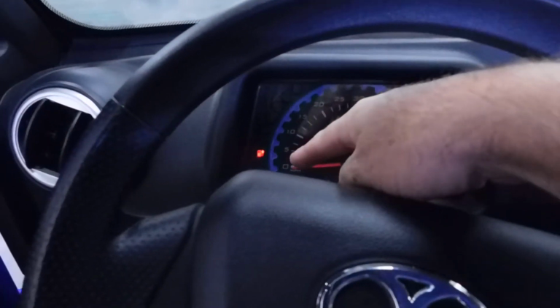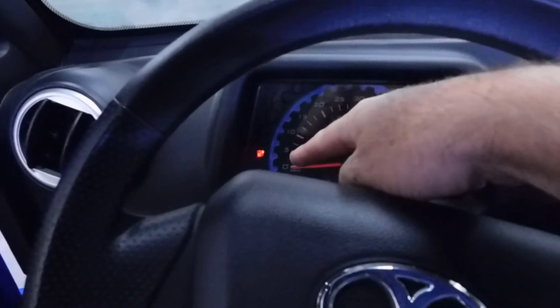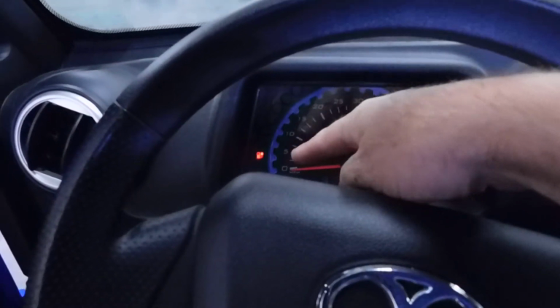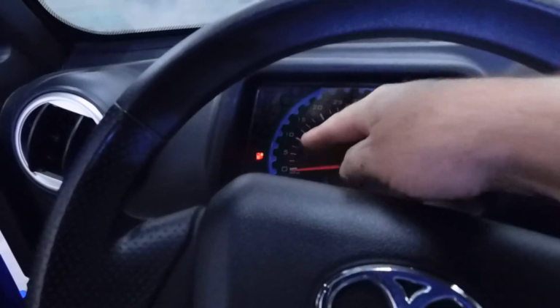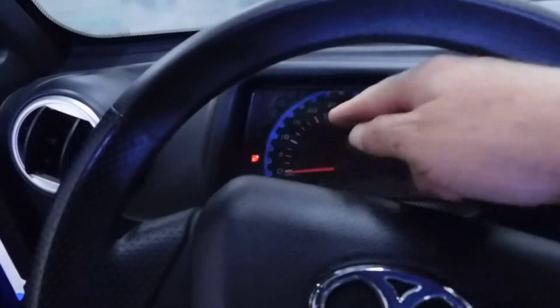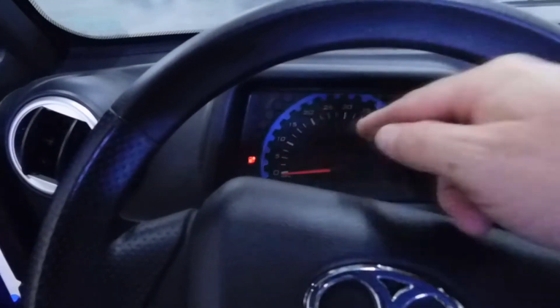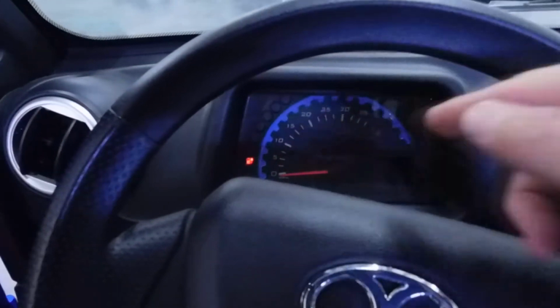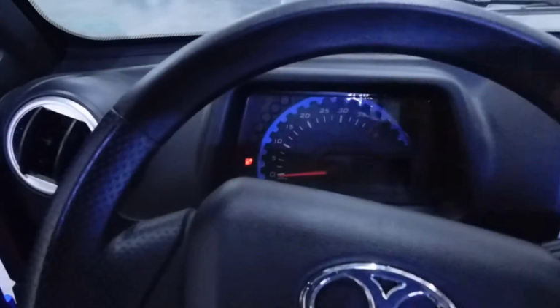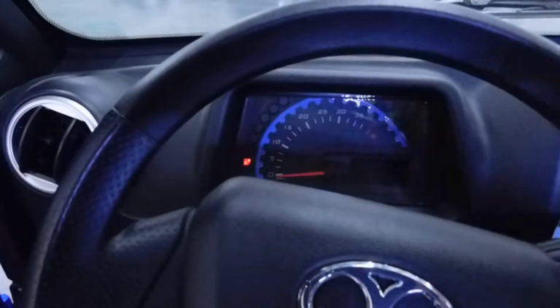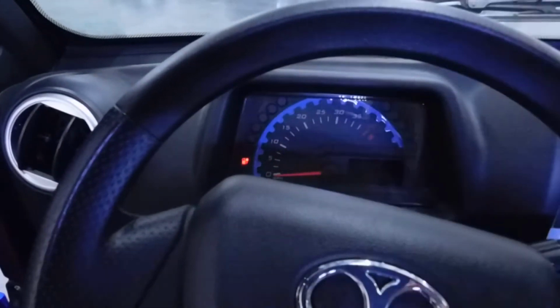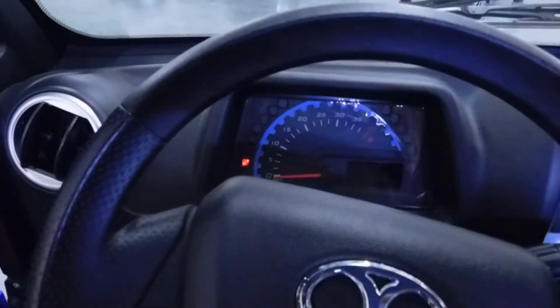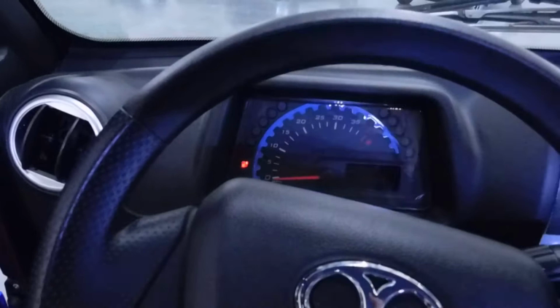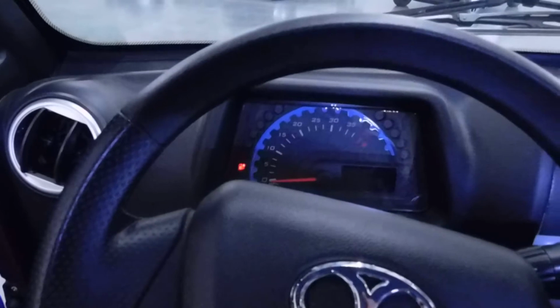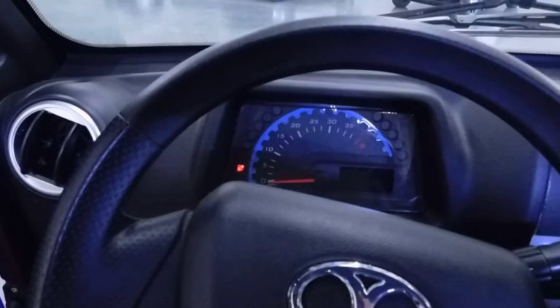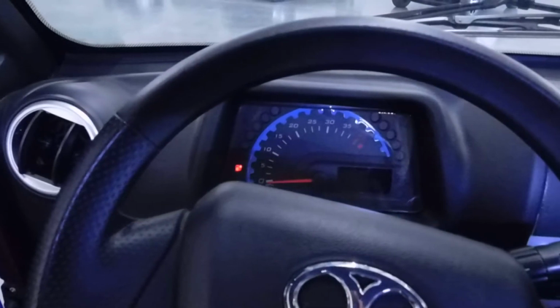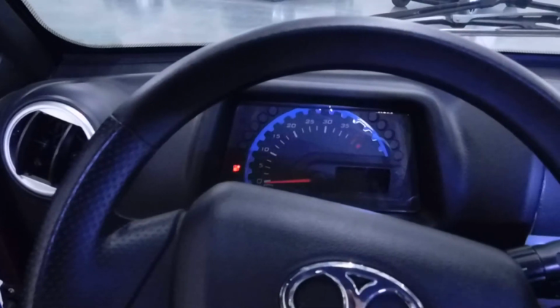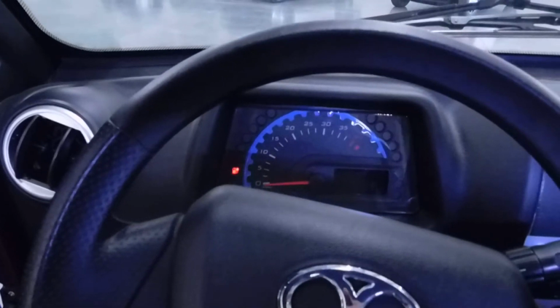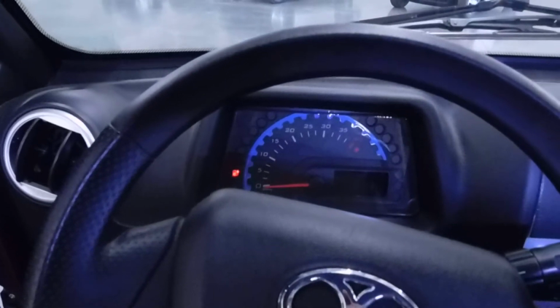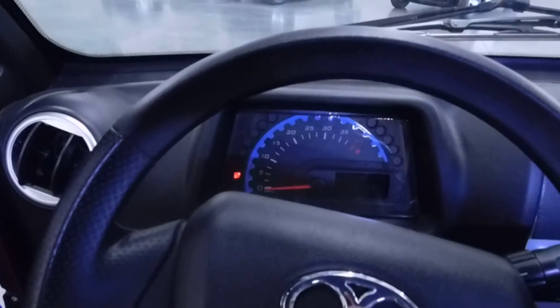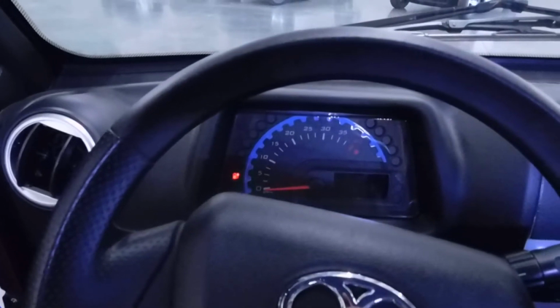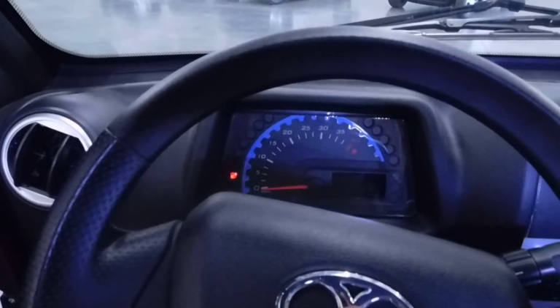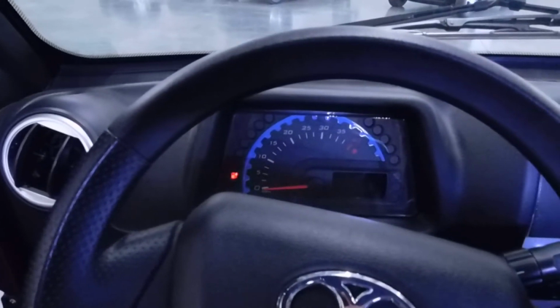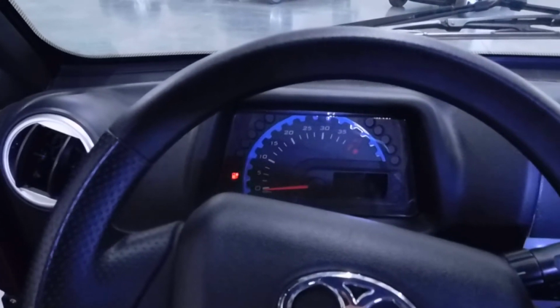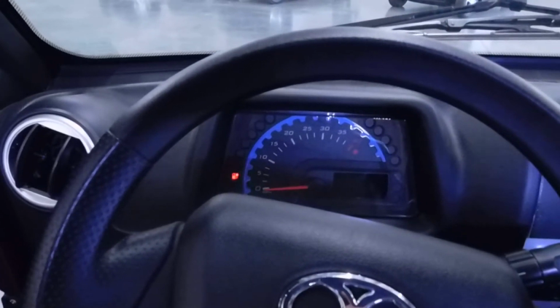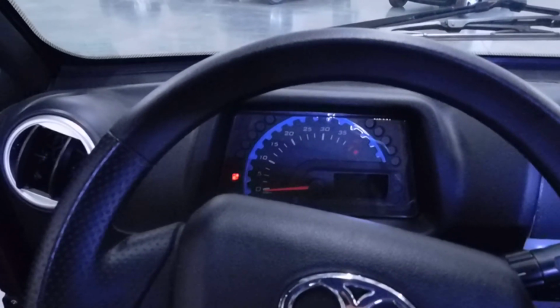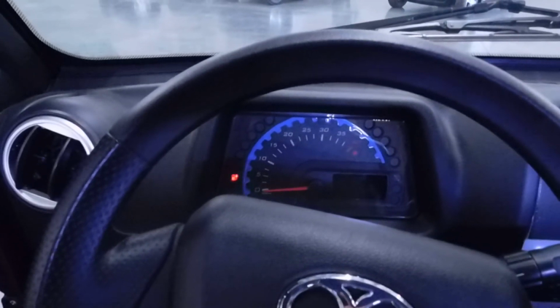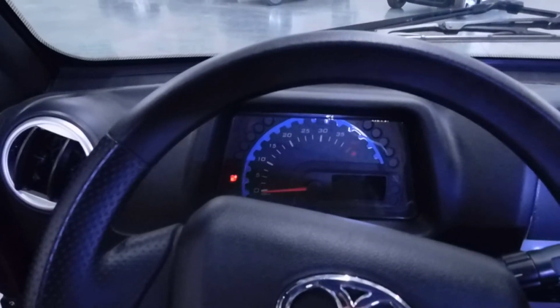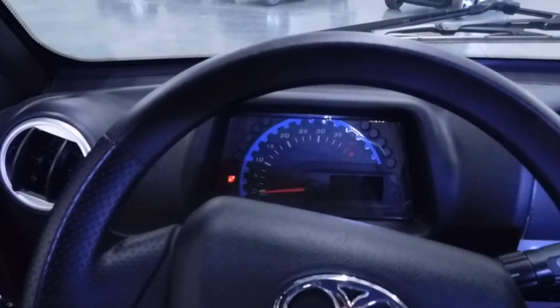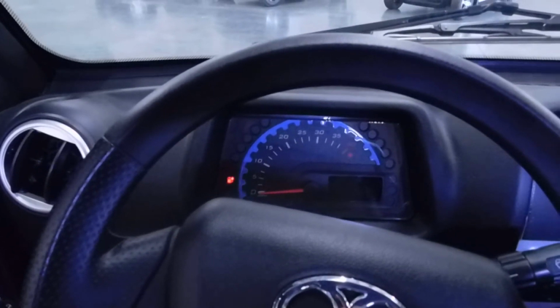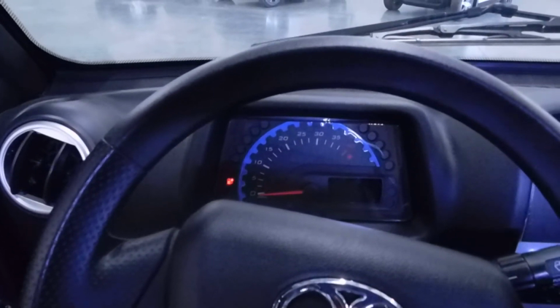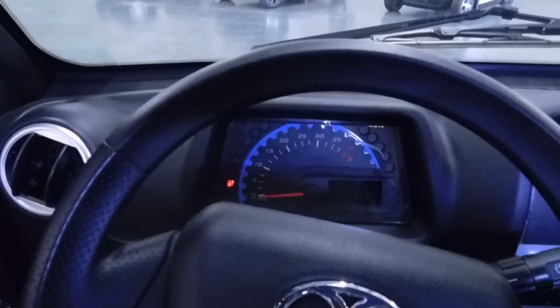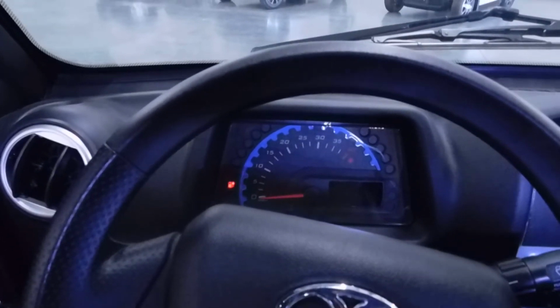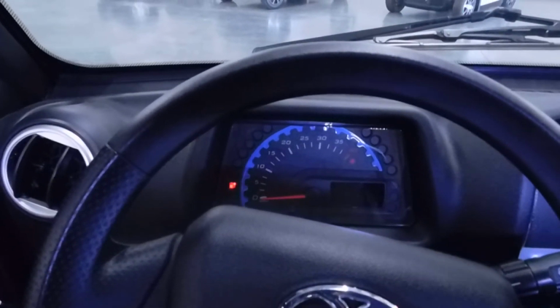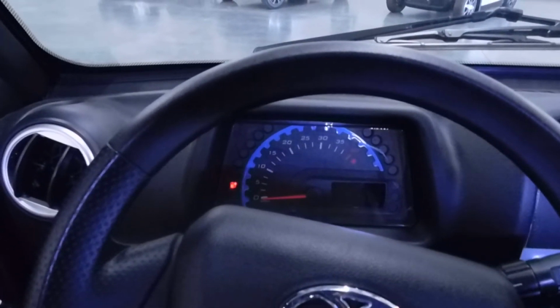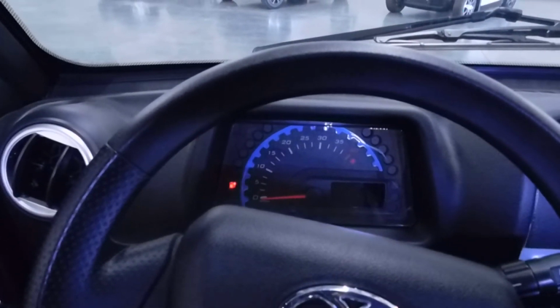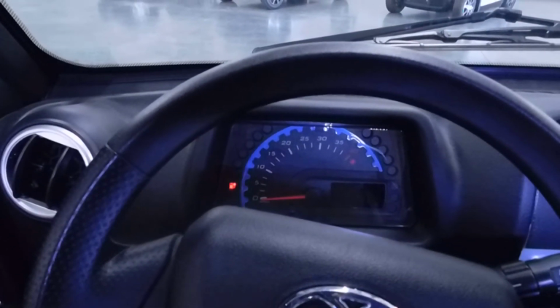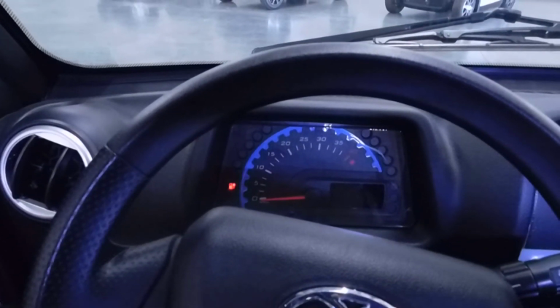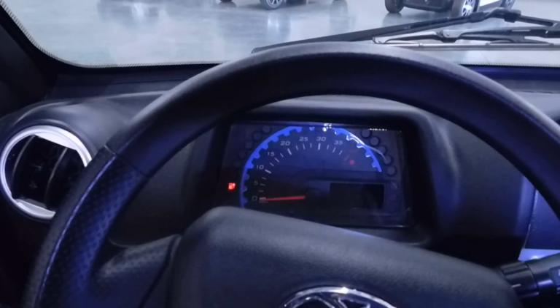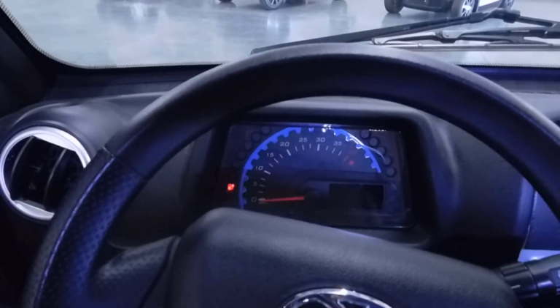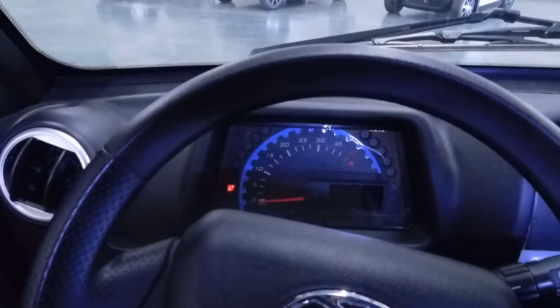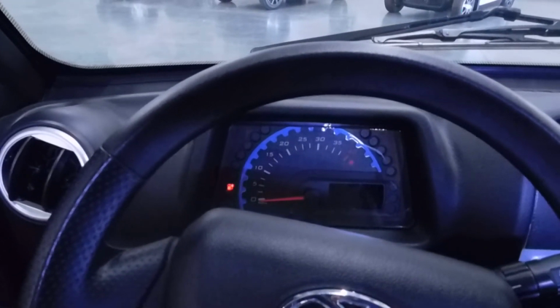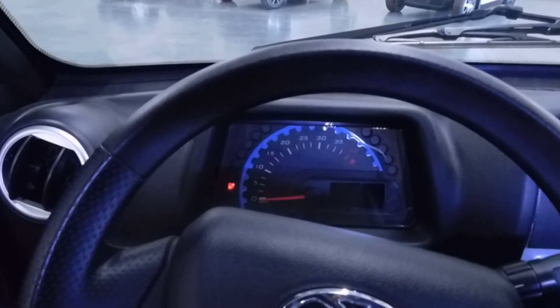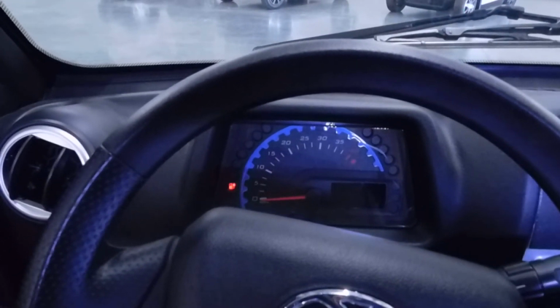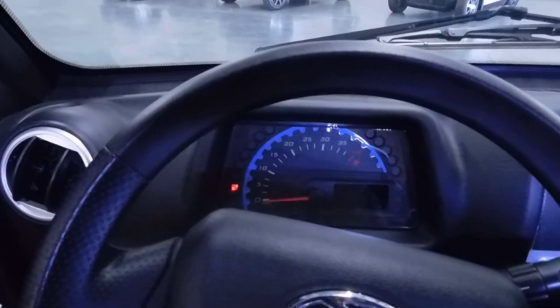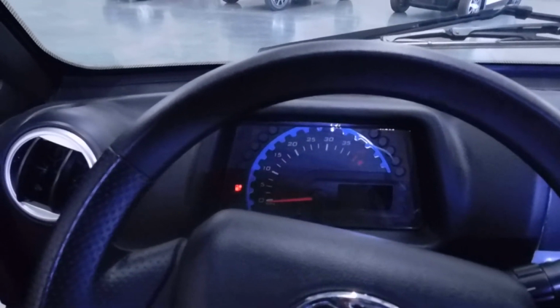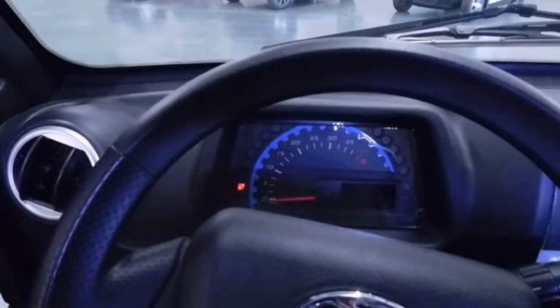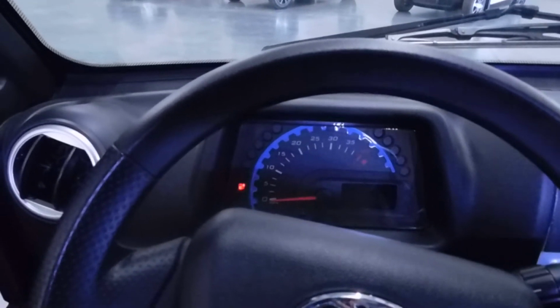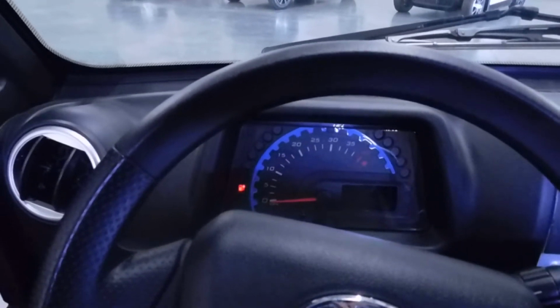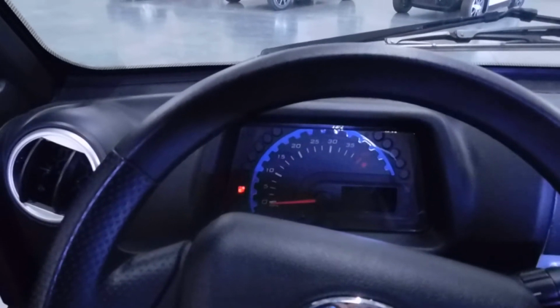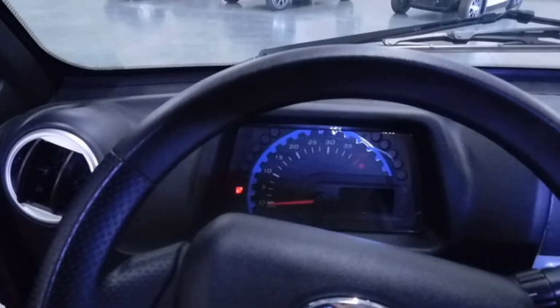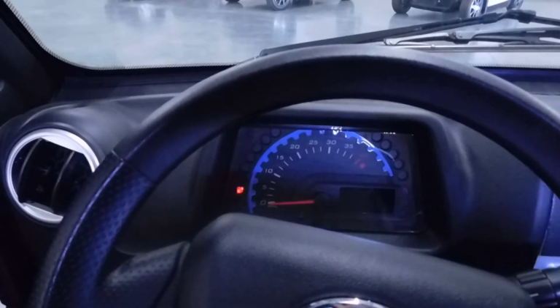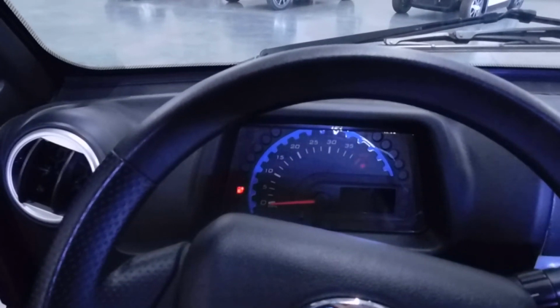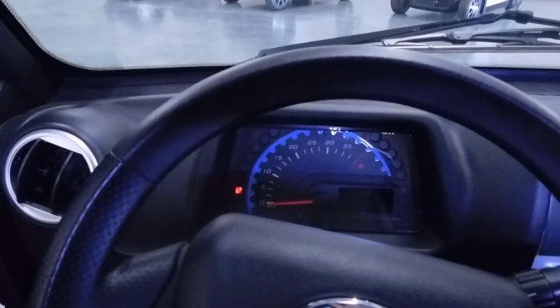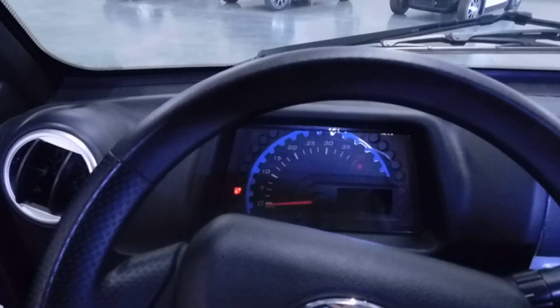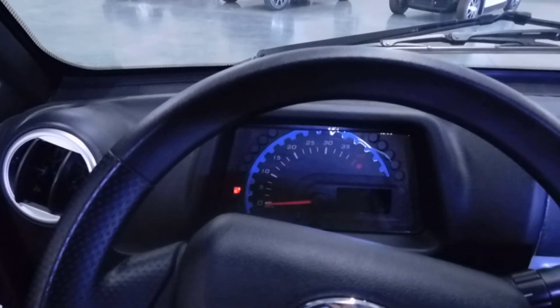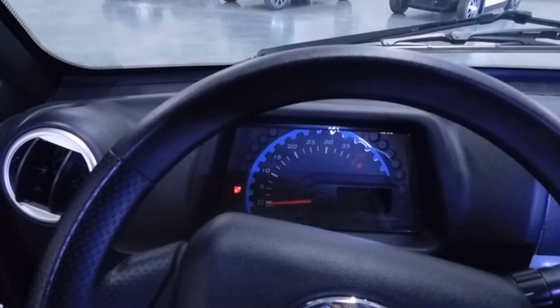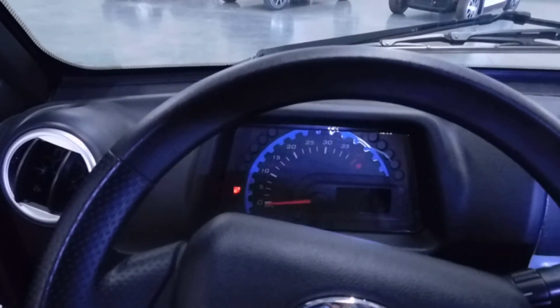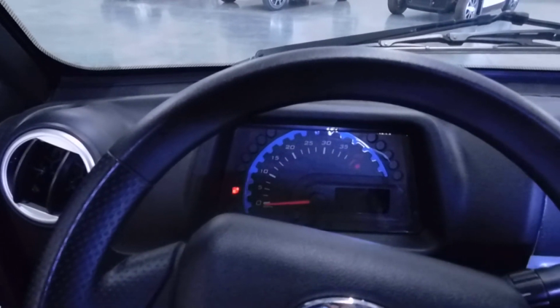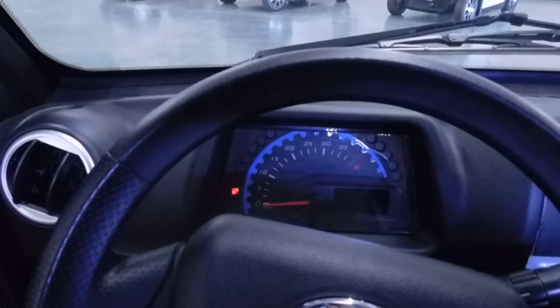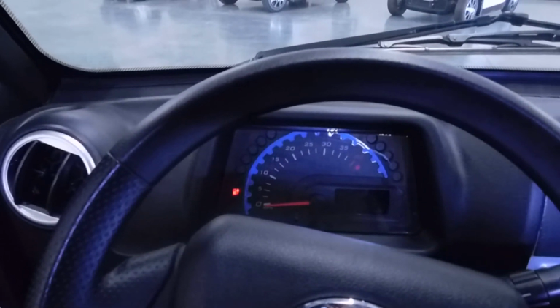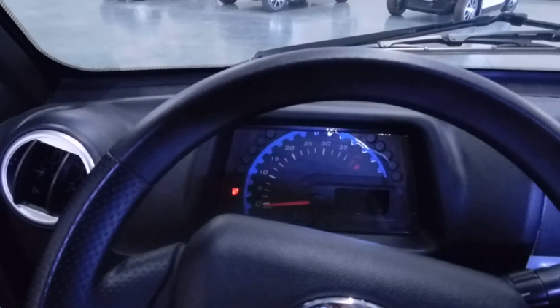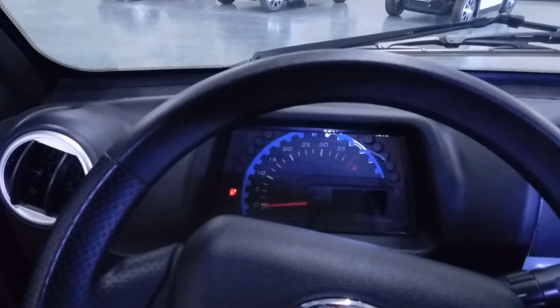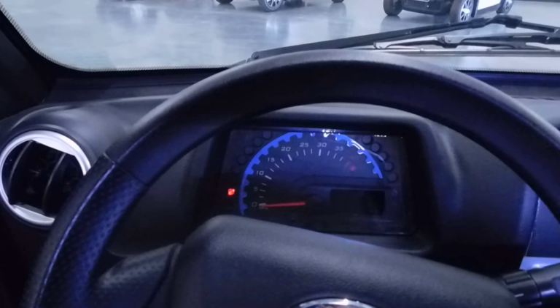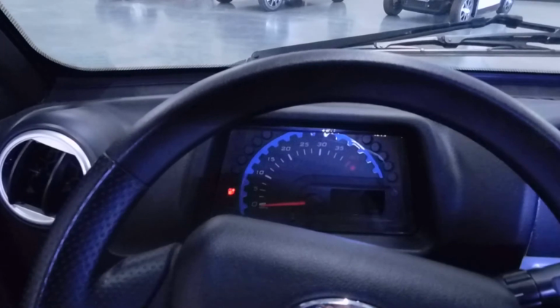You'll see Rob pointing there. It's going to be showing red. And then when it's fully charged, it should be a bright green.